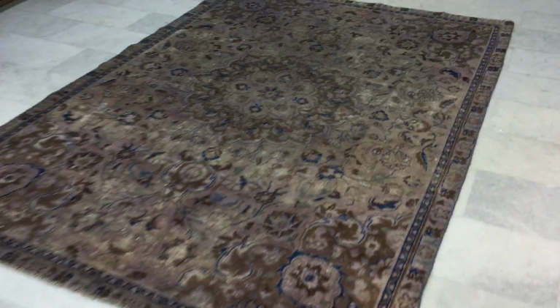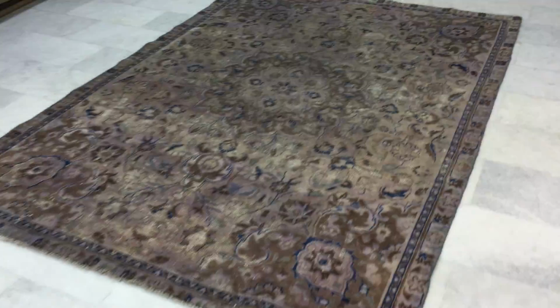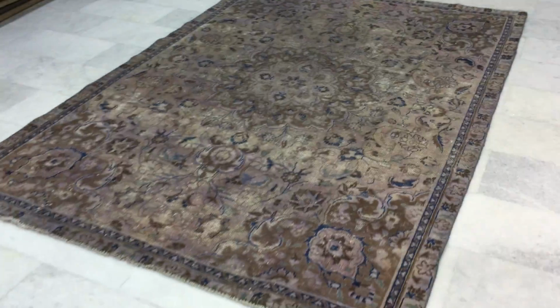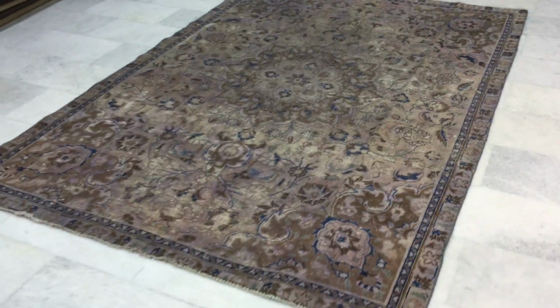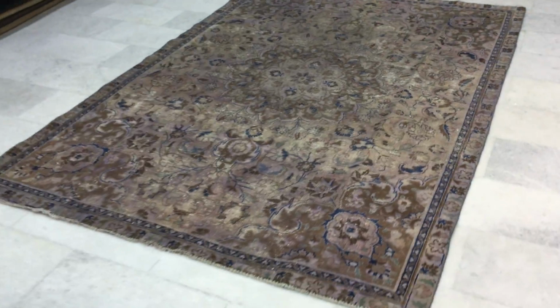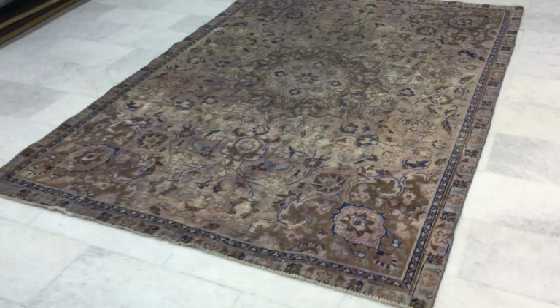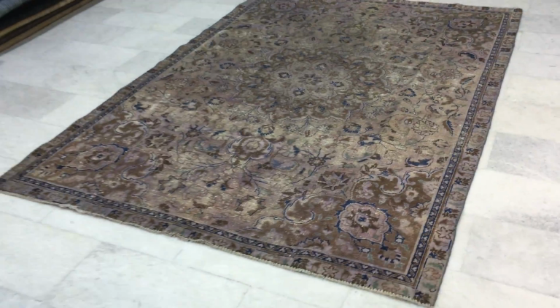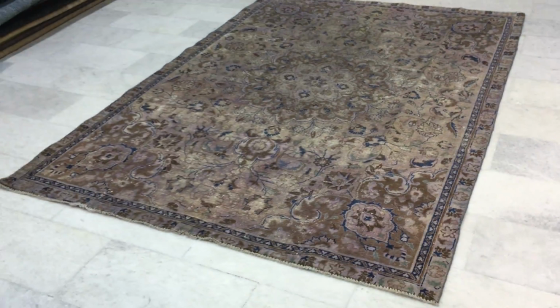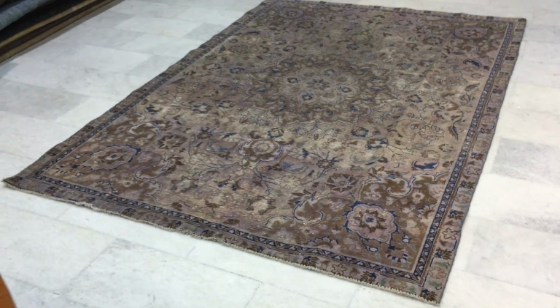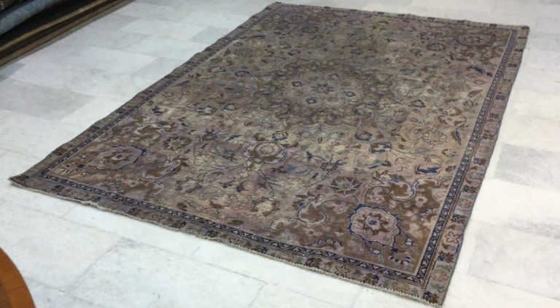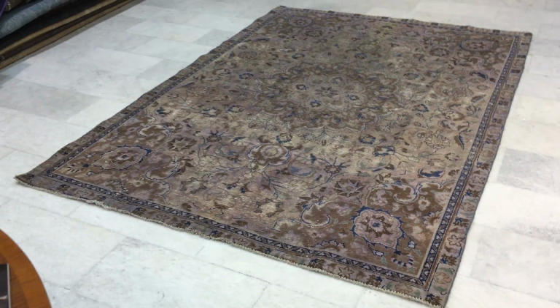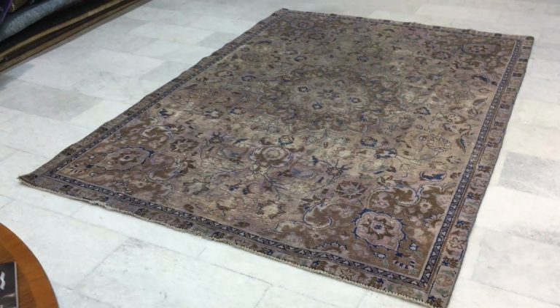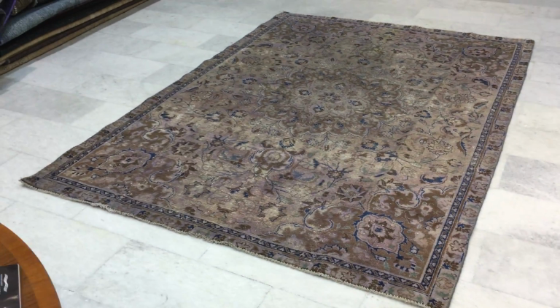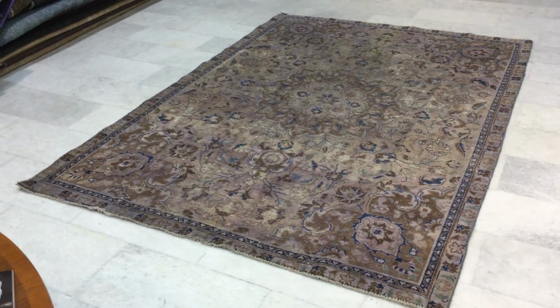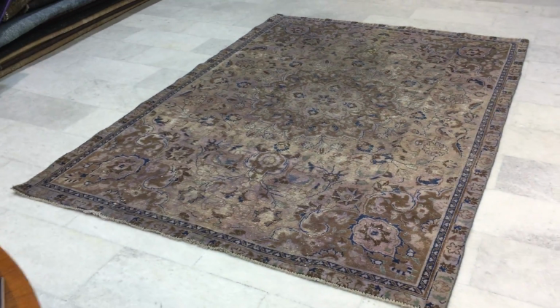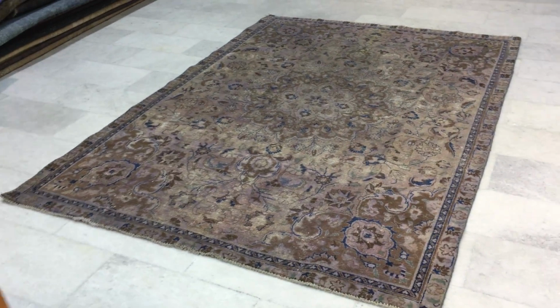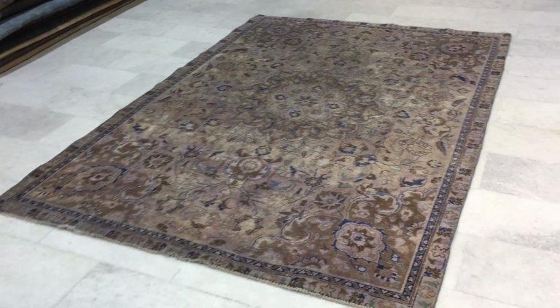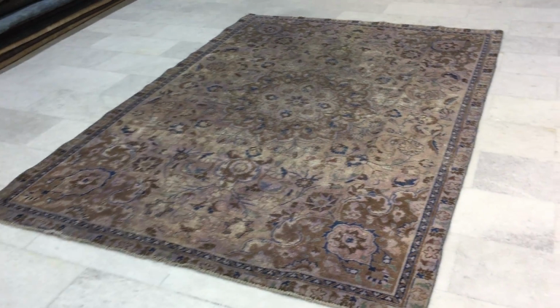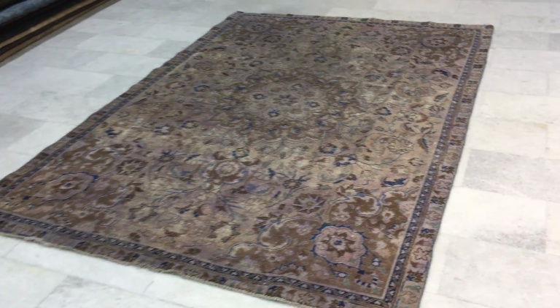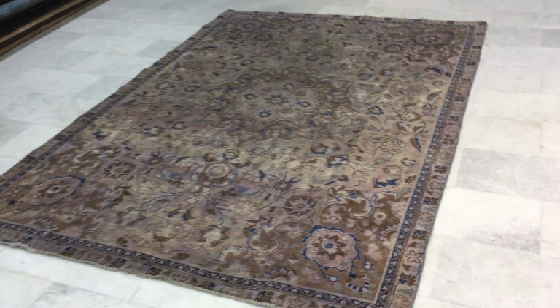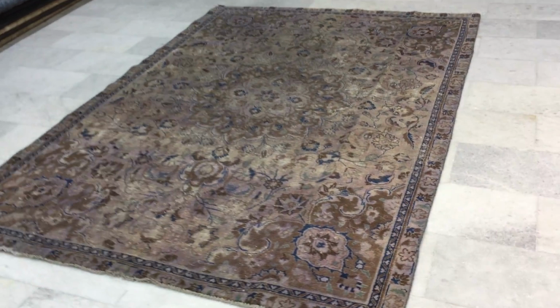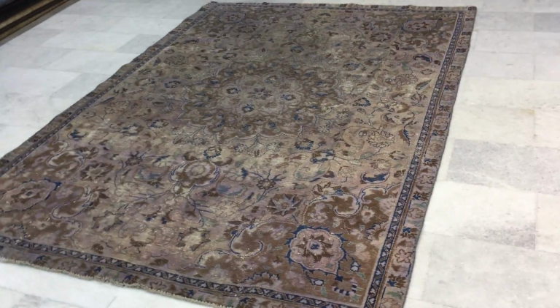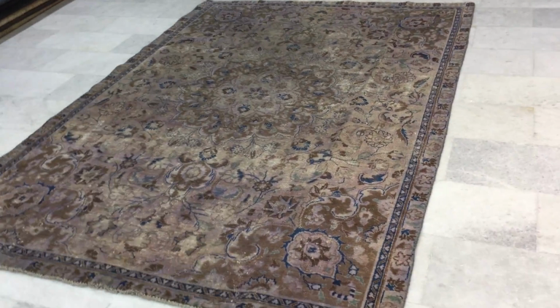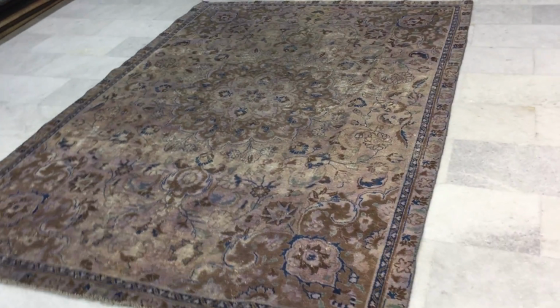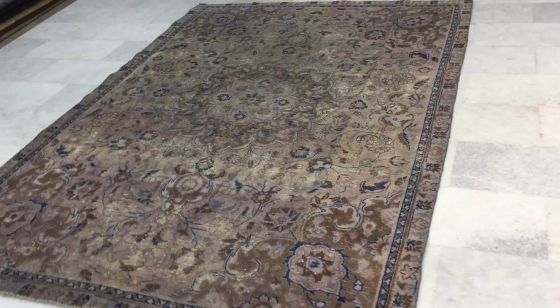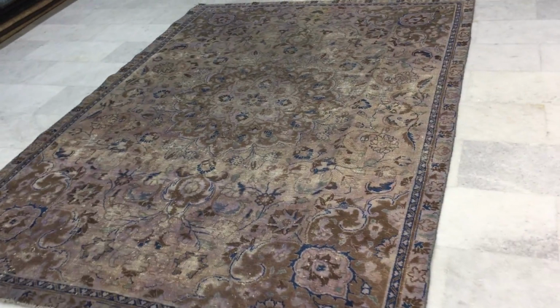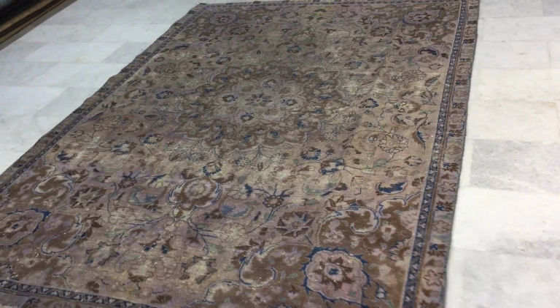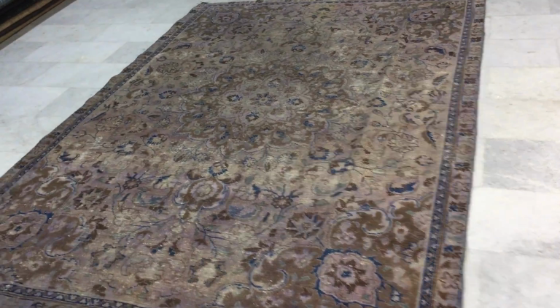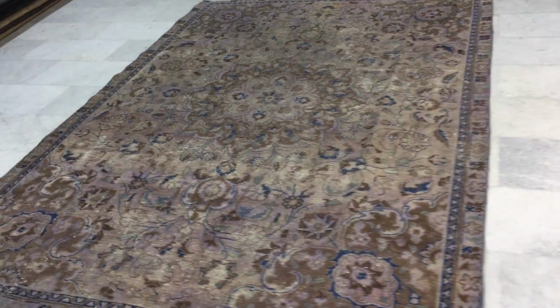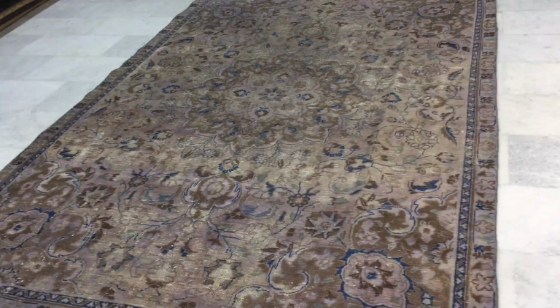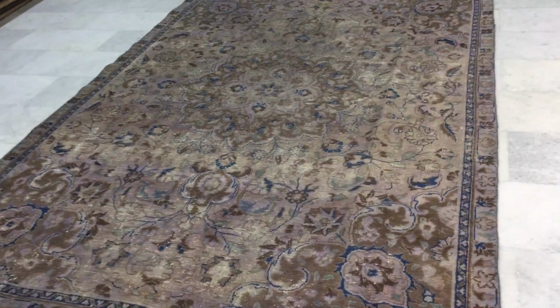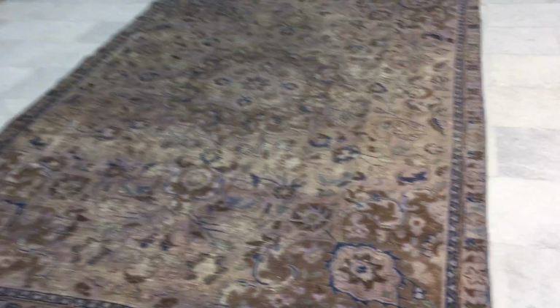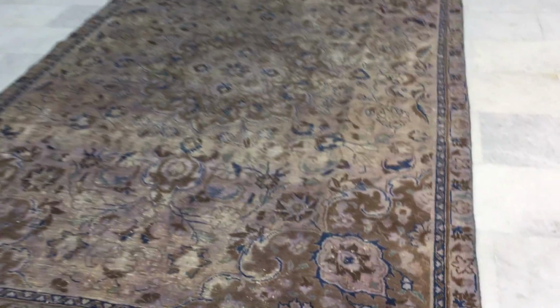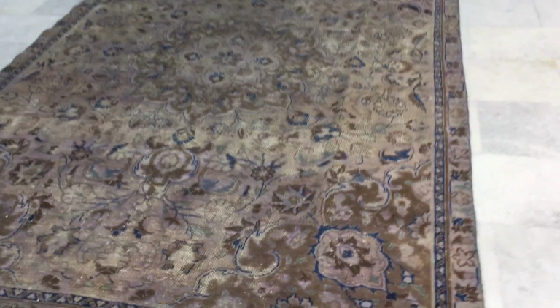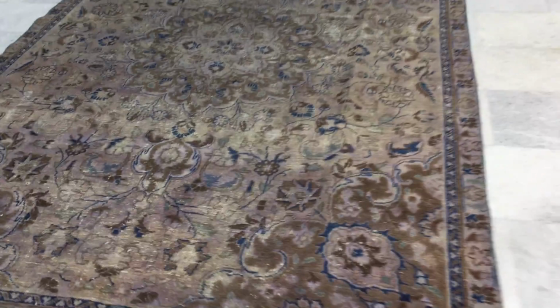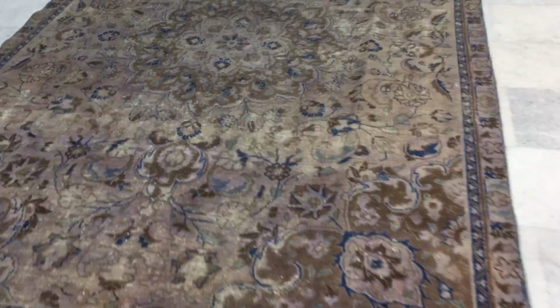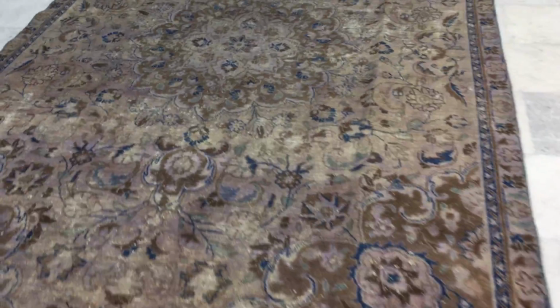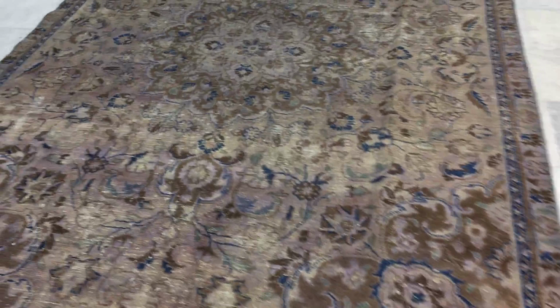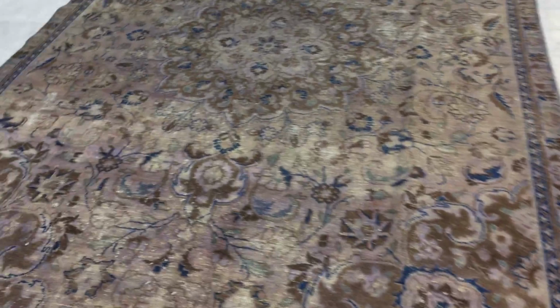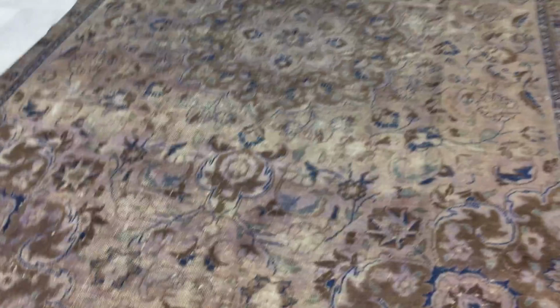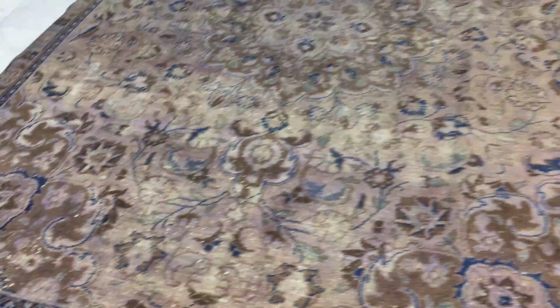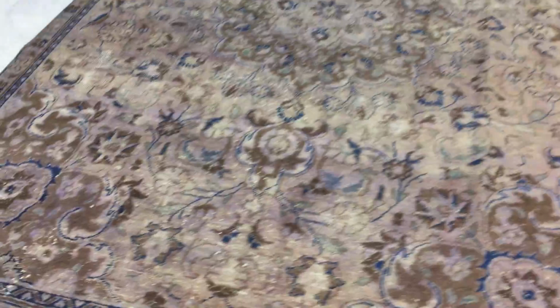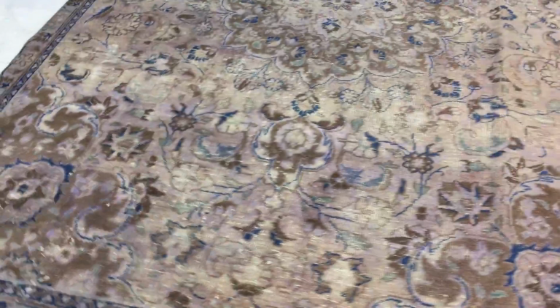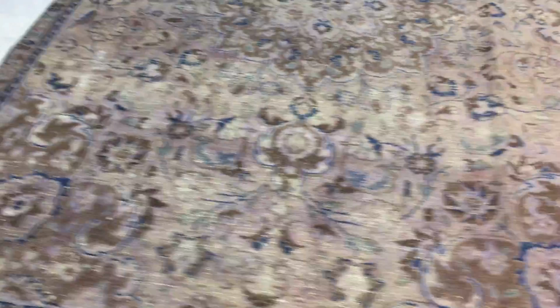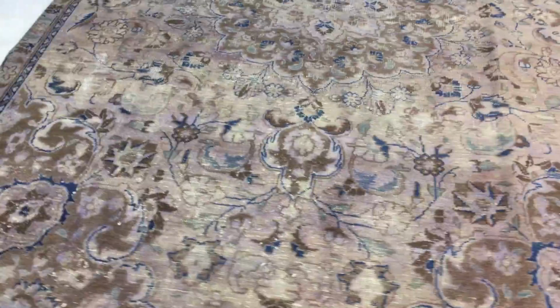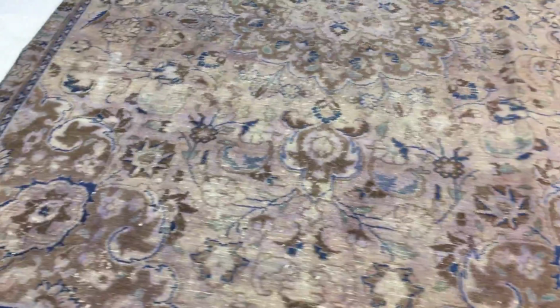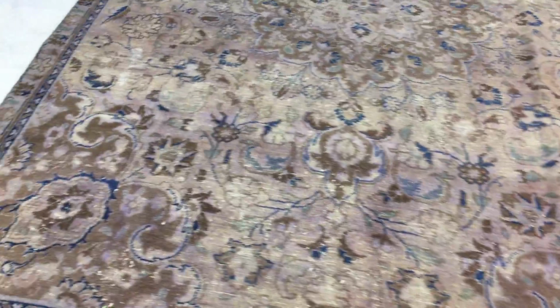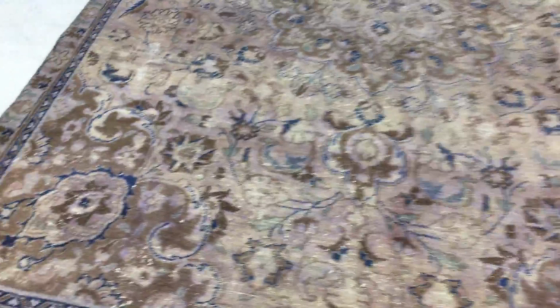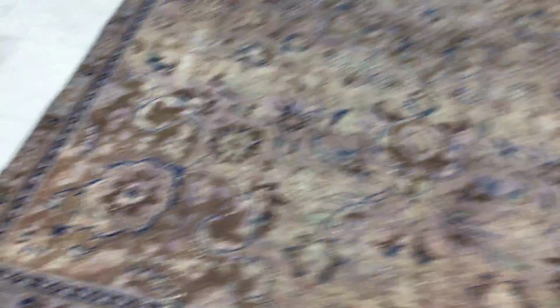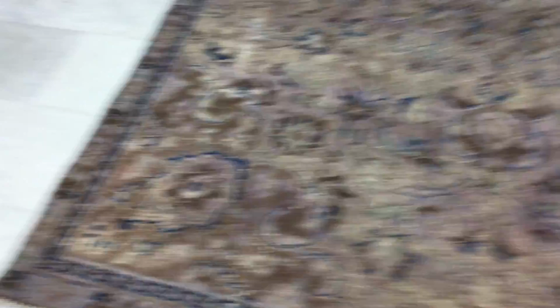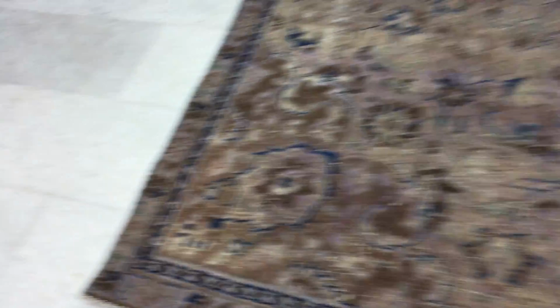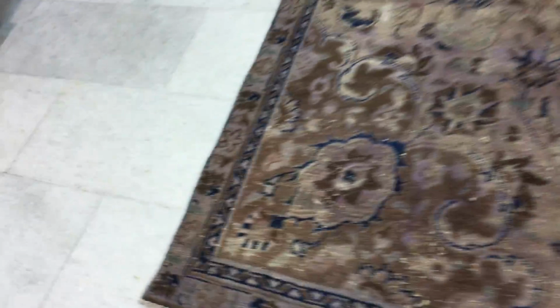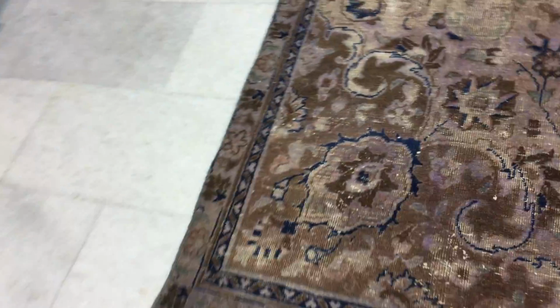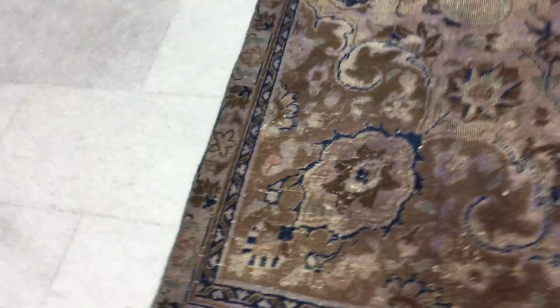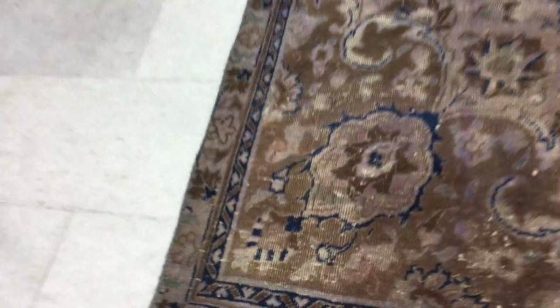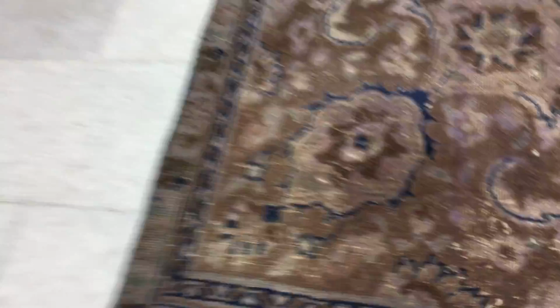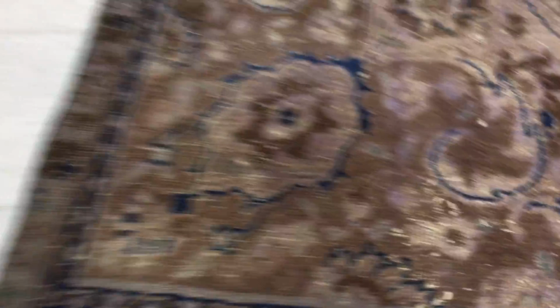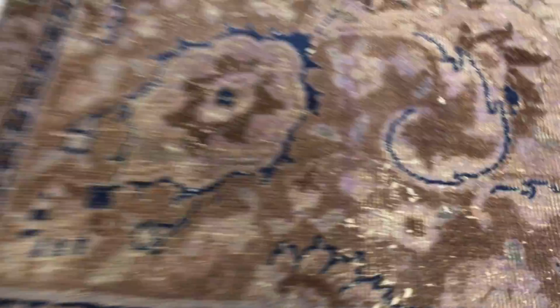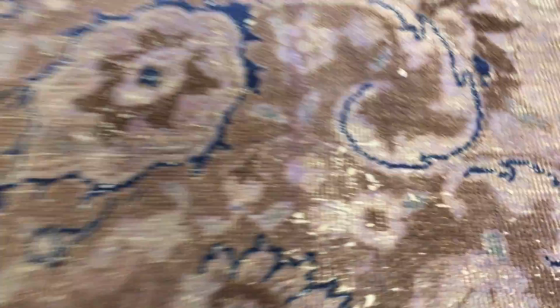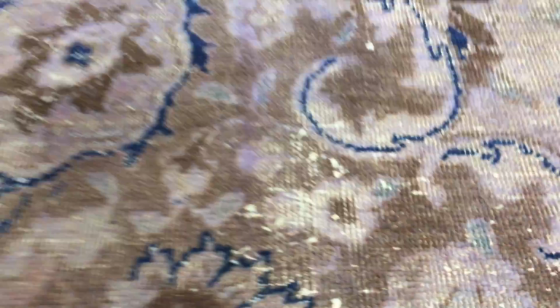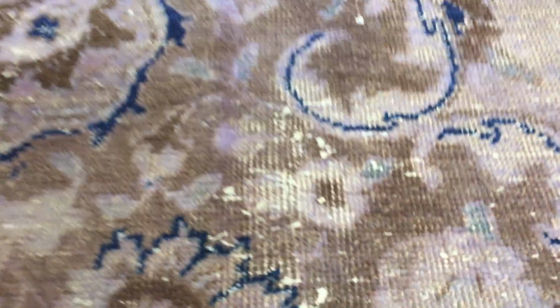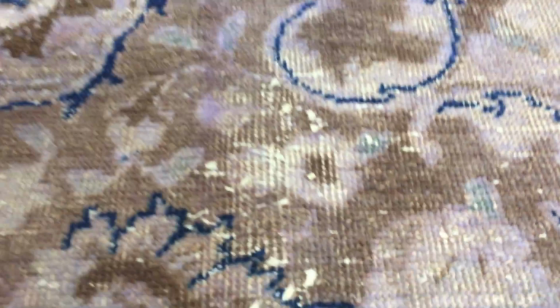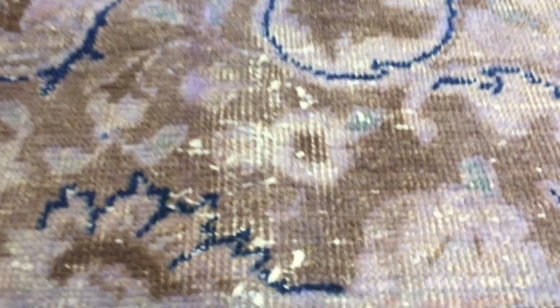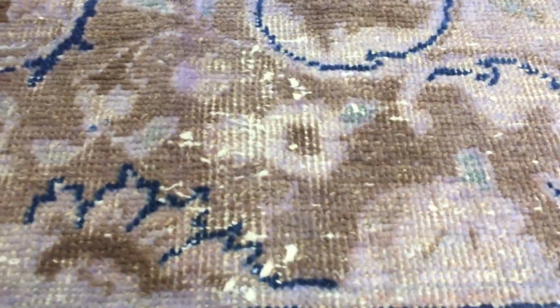Then you've got this mocha brown, lots of details in this carpet, let me go close in to show you the exact colors.